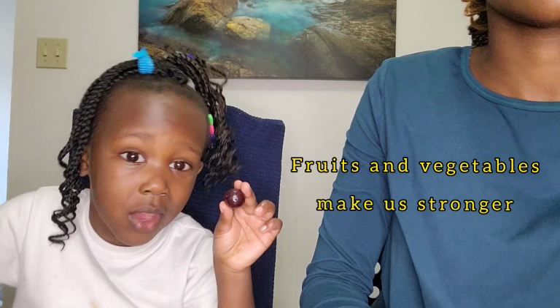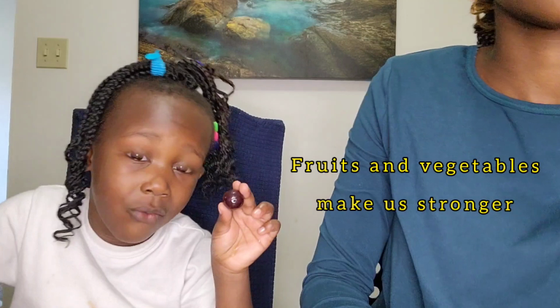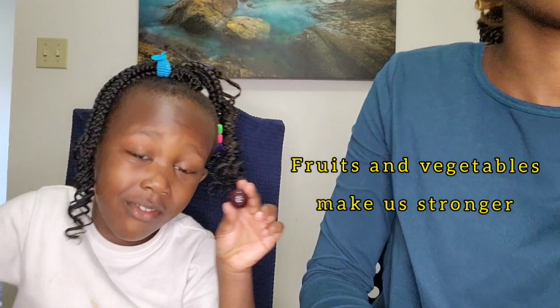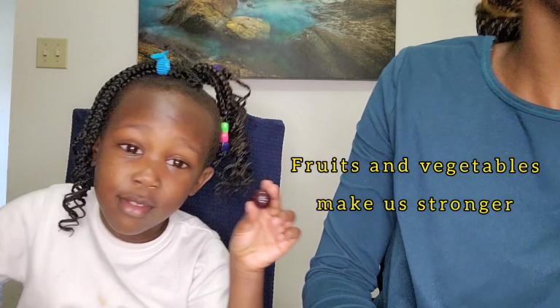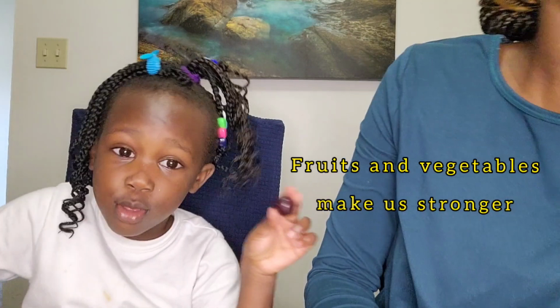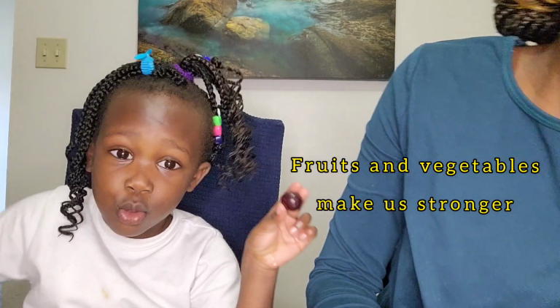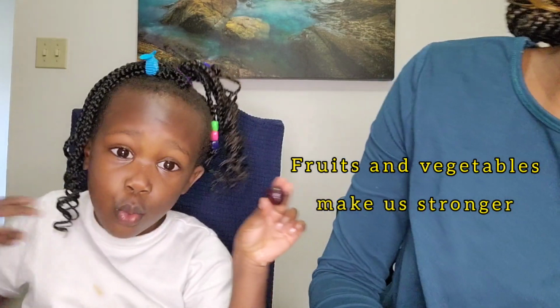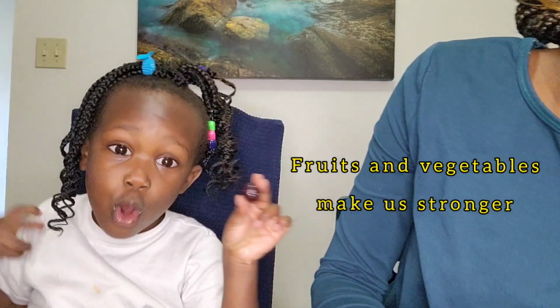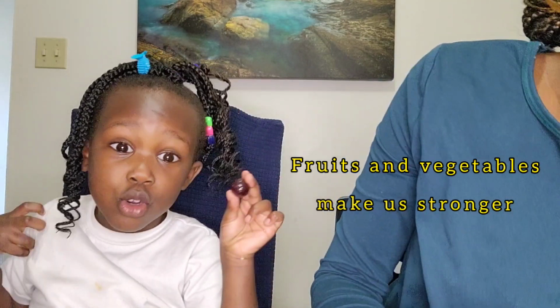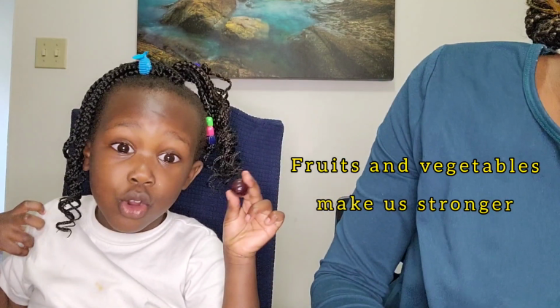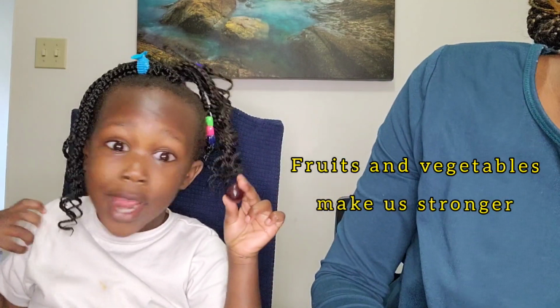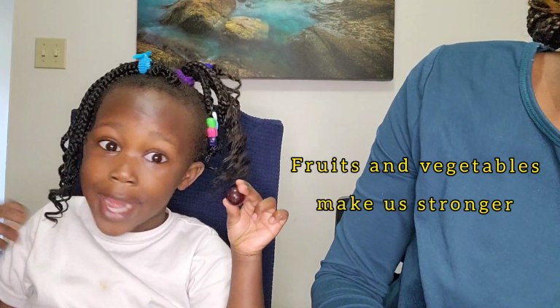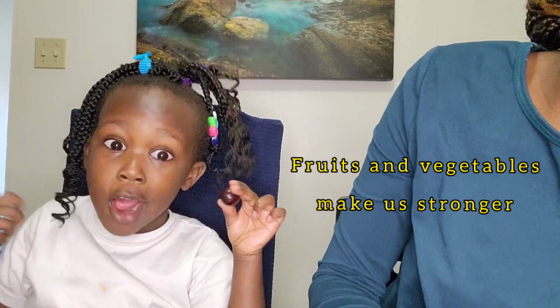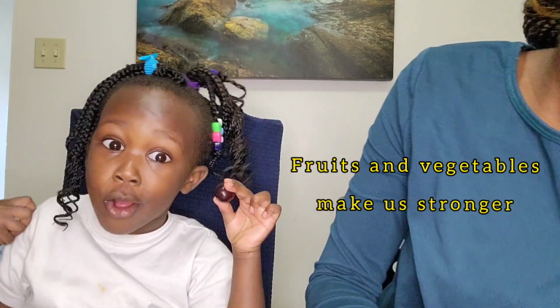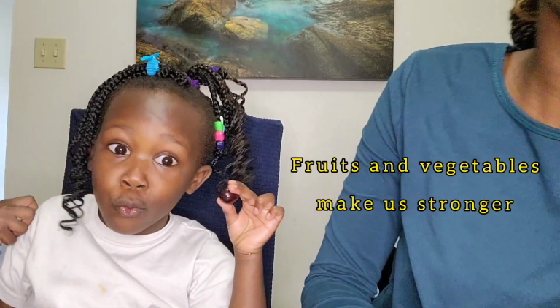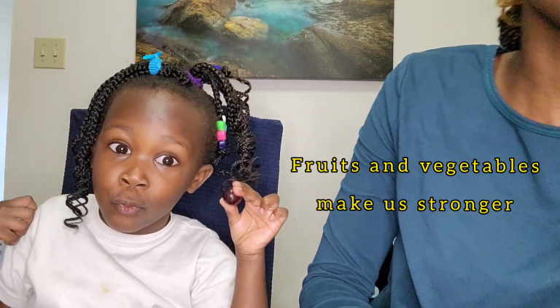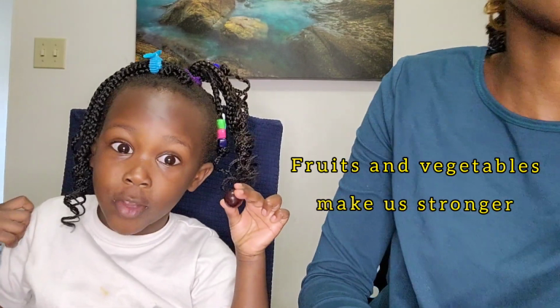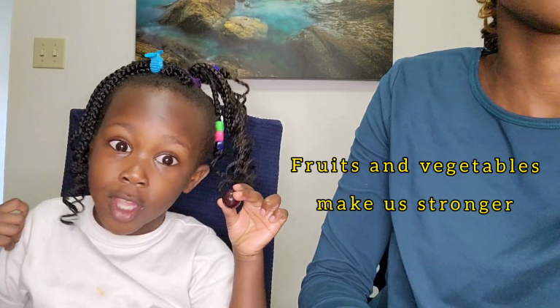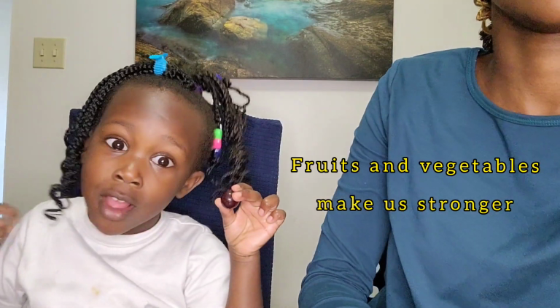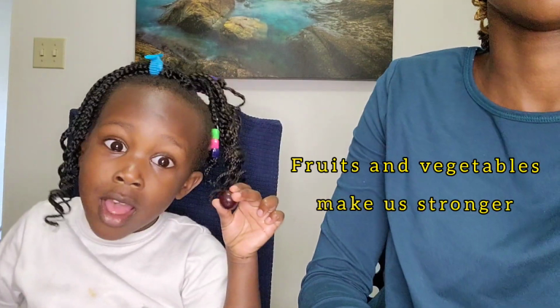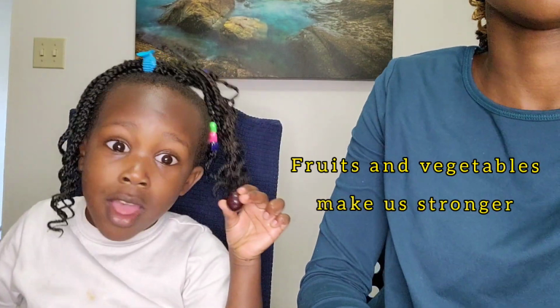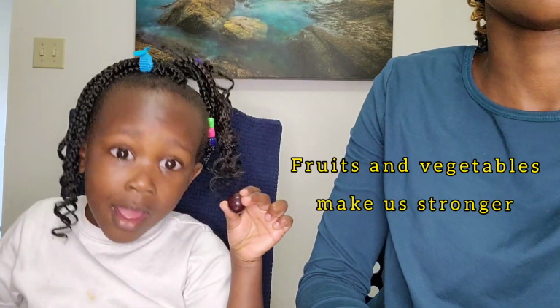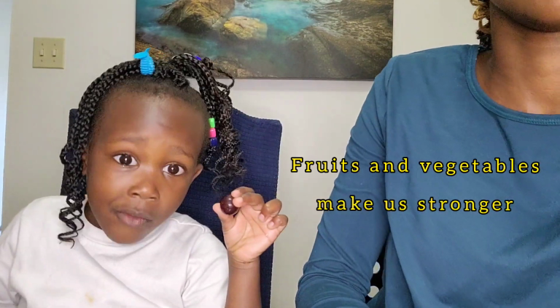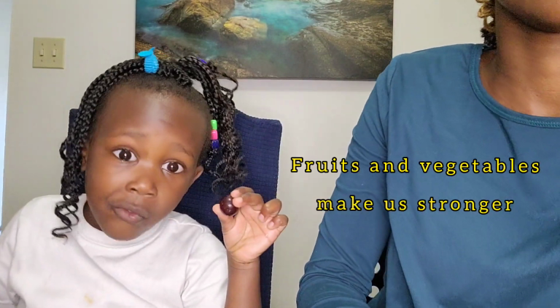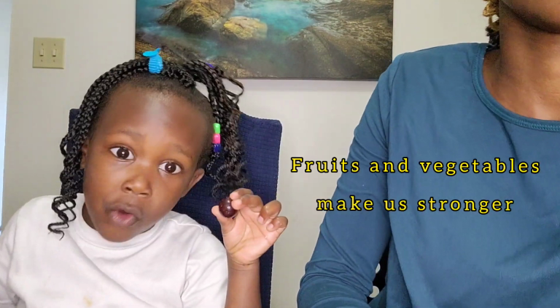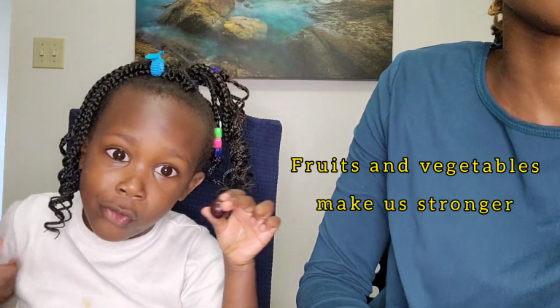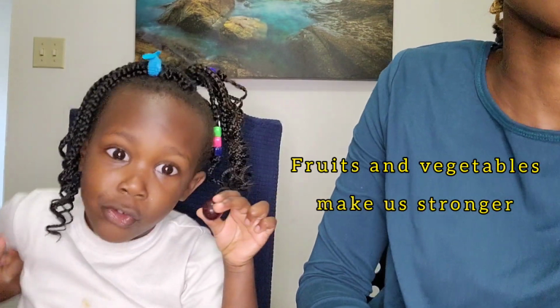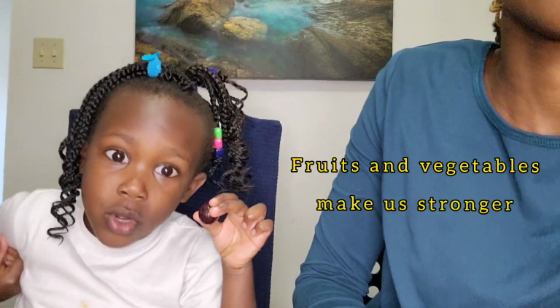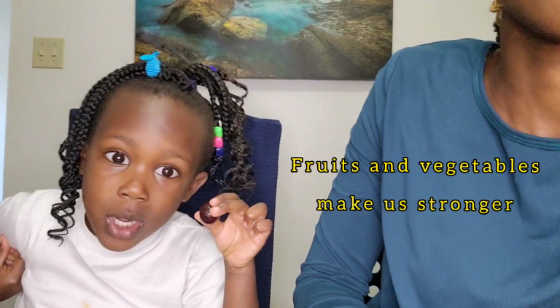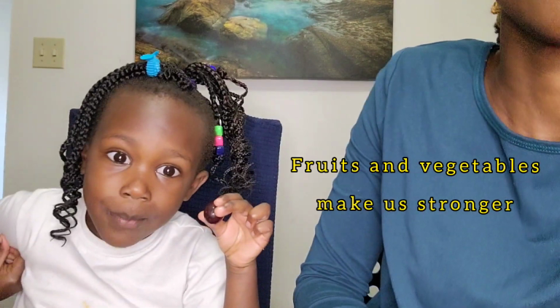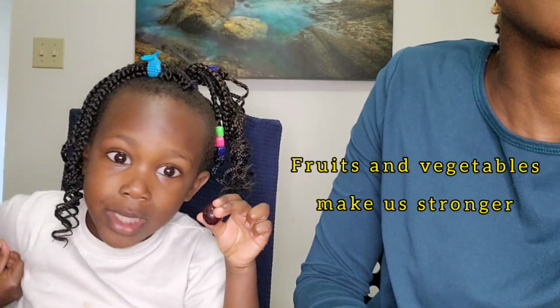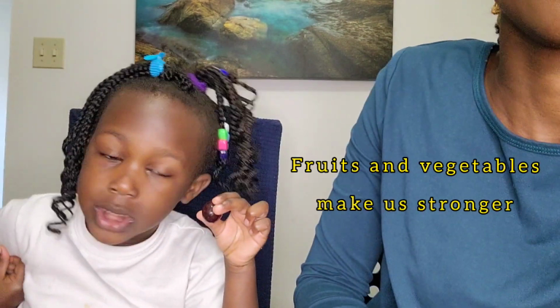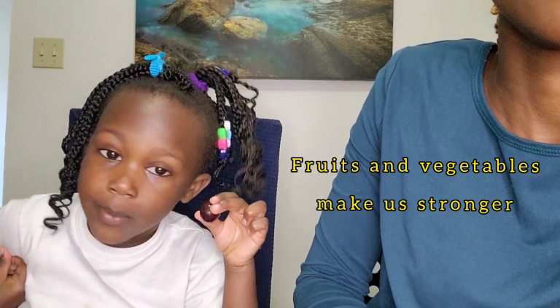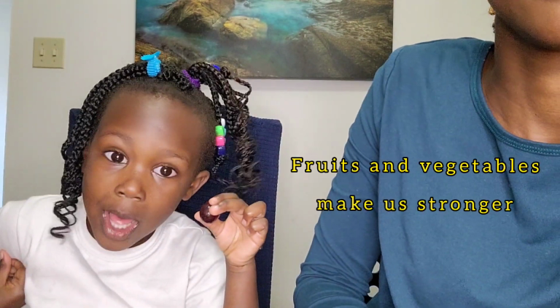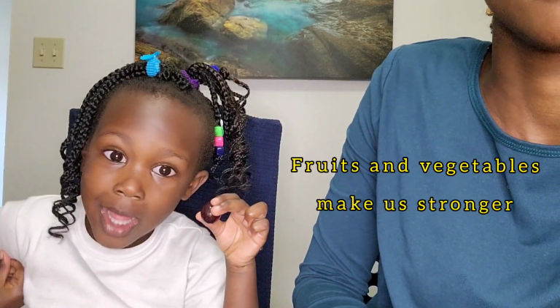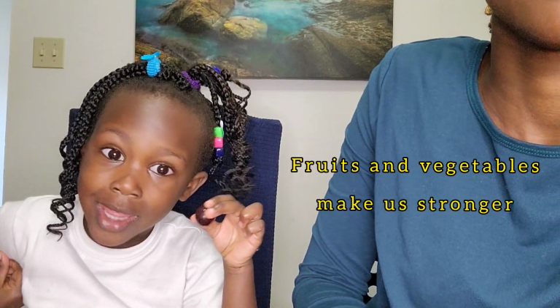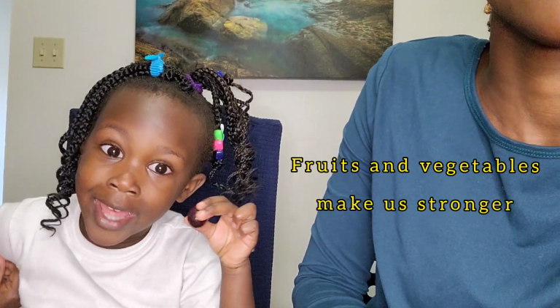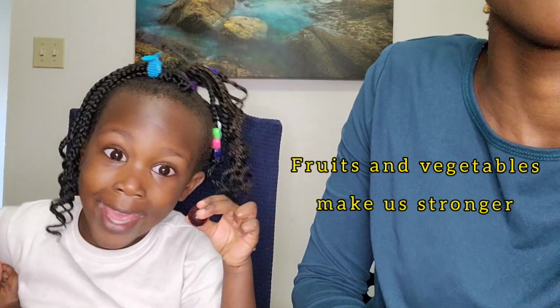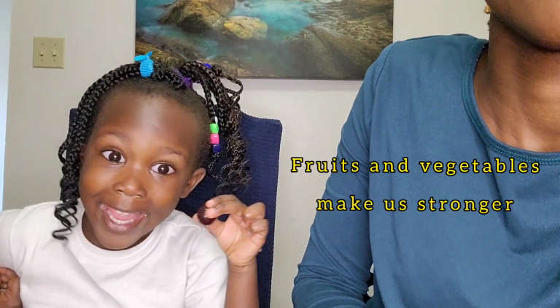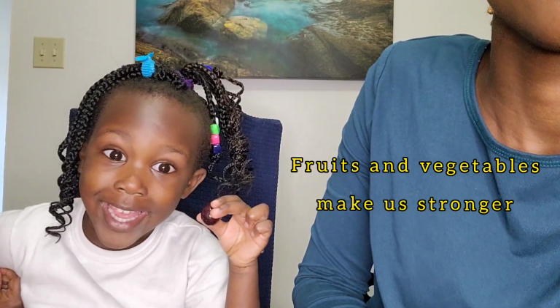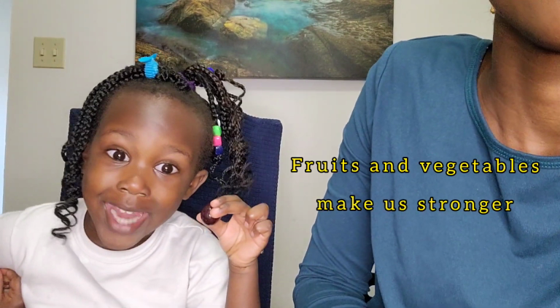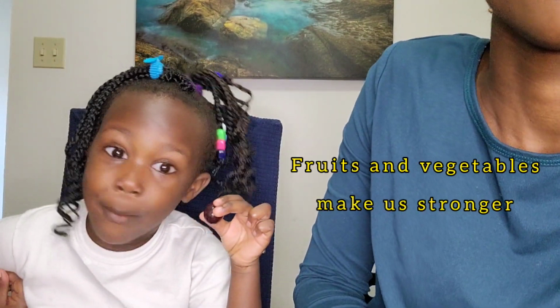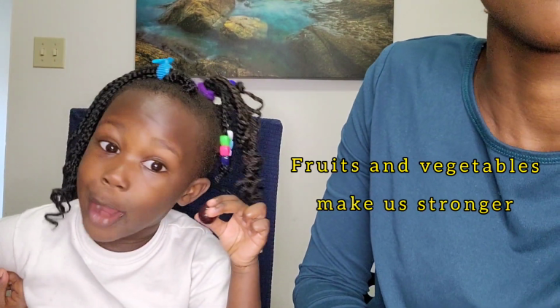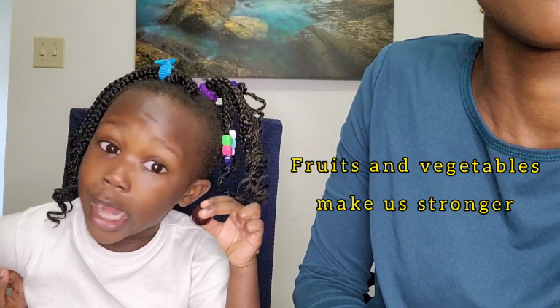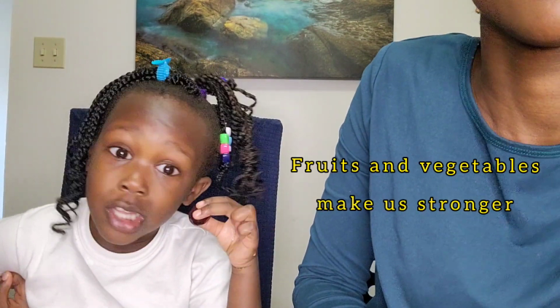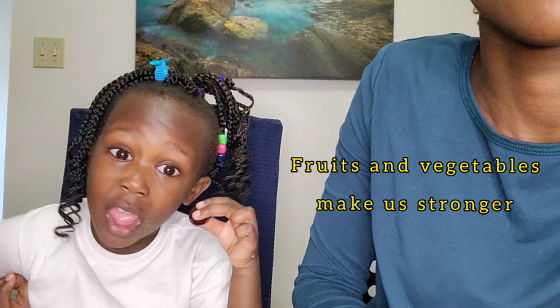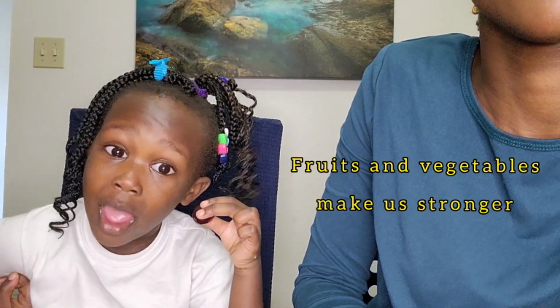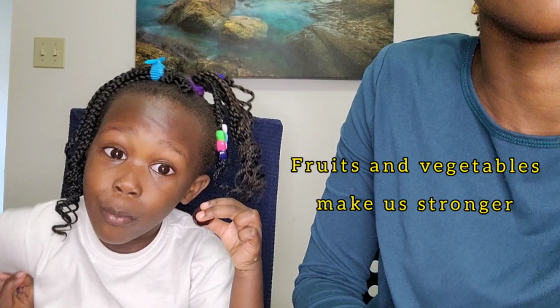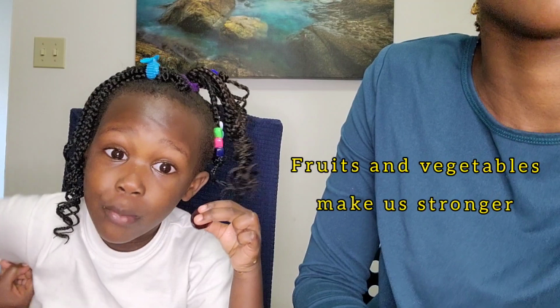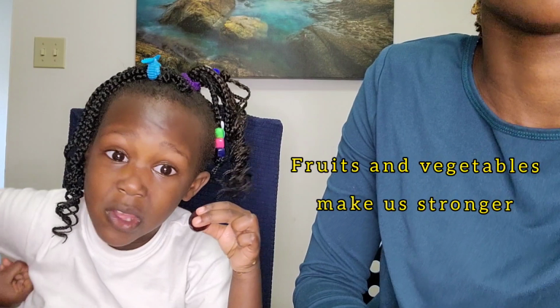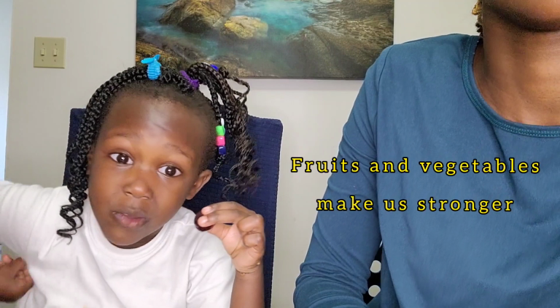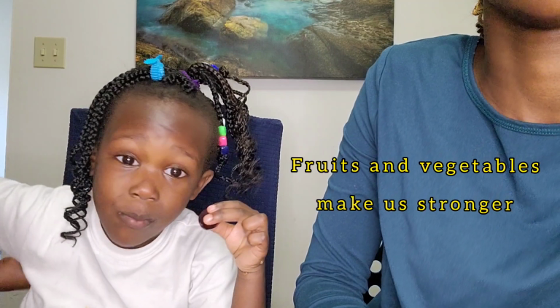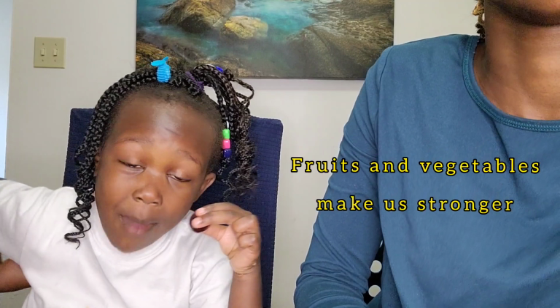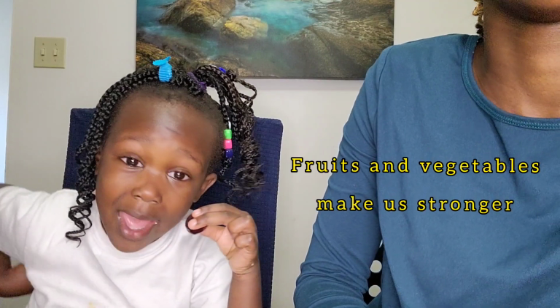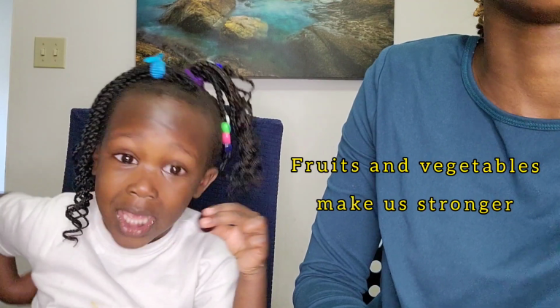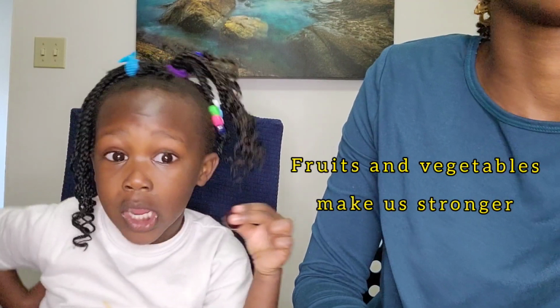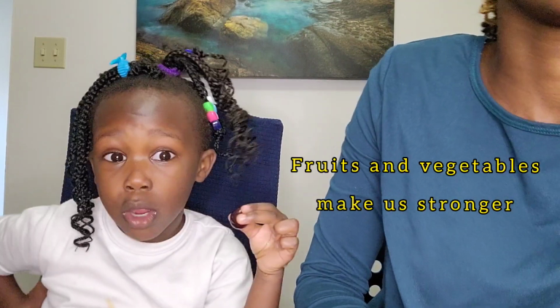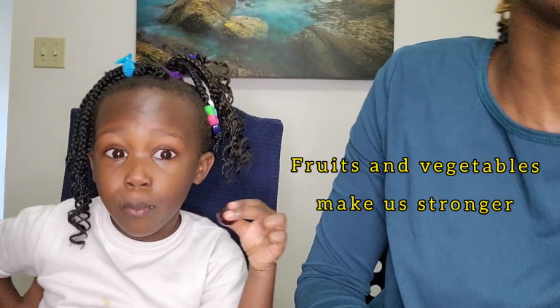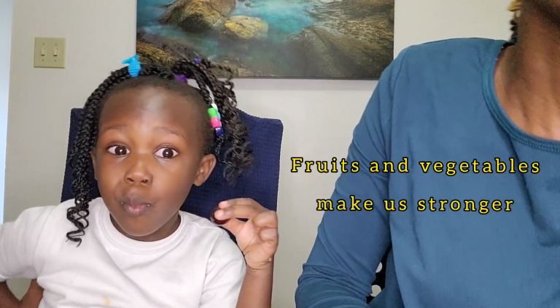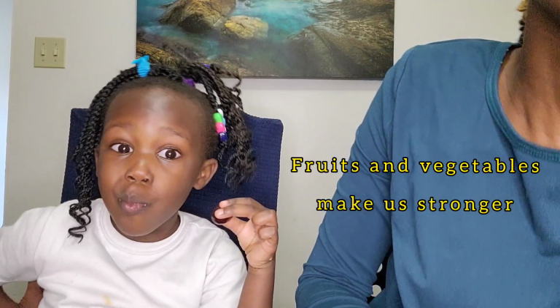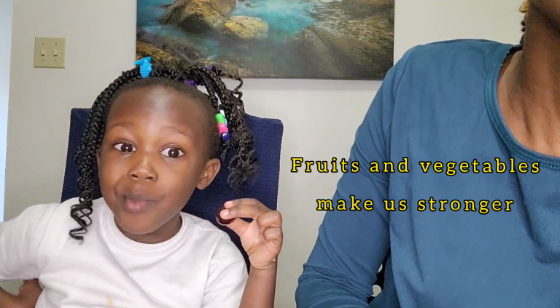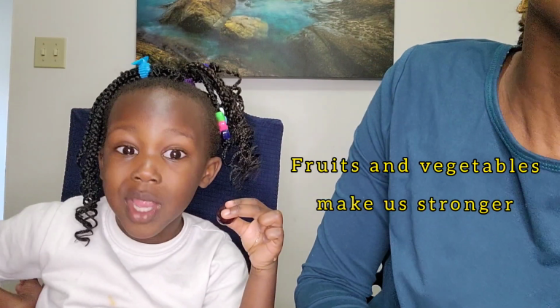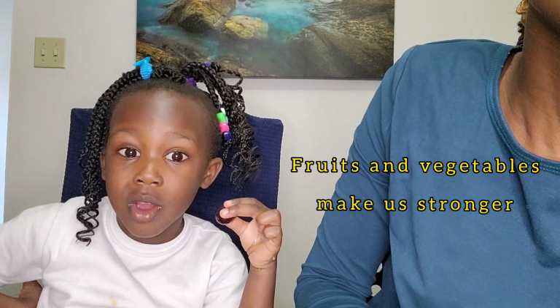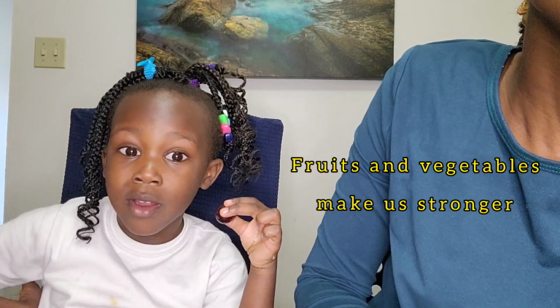To get stronger and healthier, eat your fruits and vegetables — they will help you!